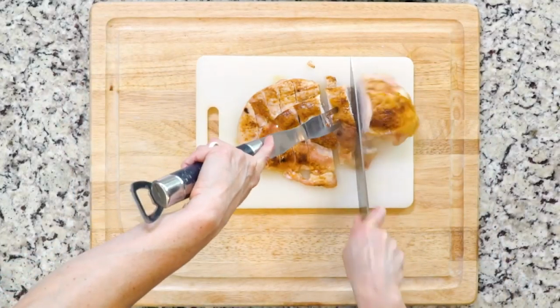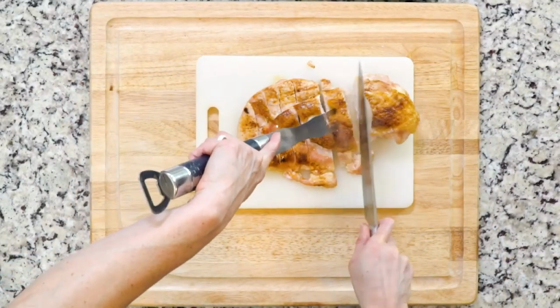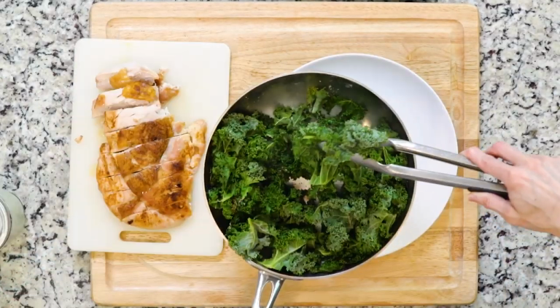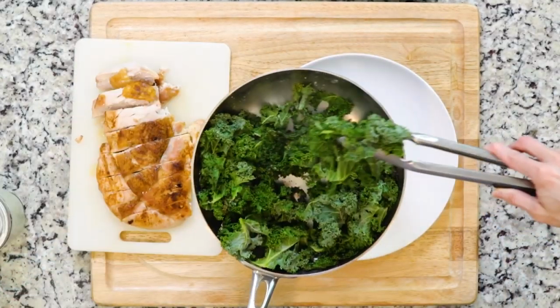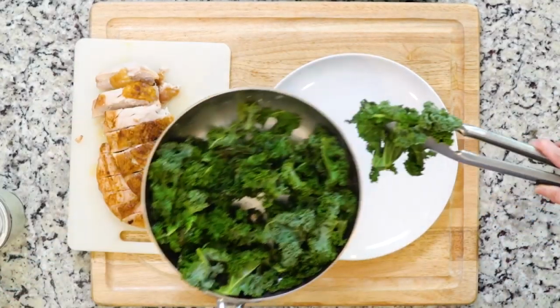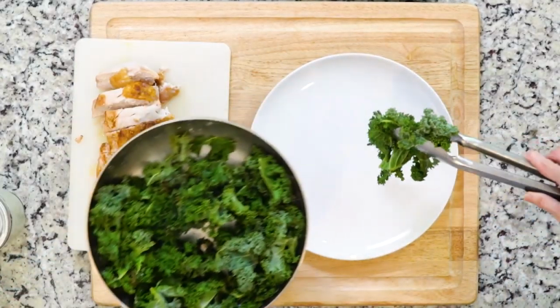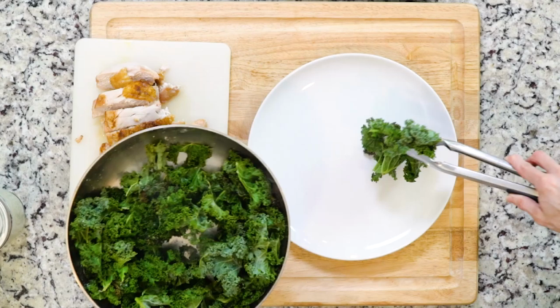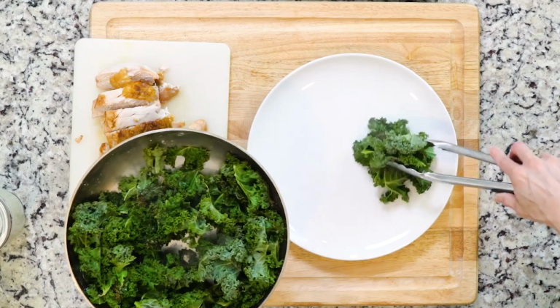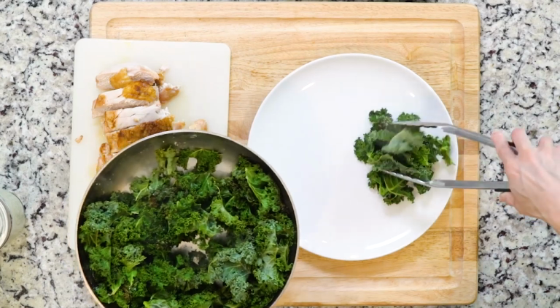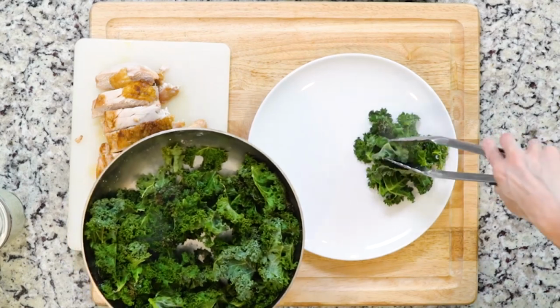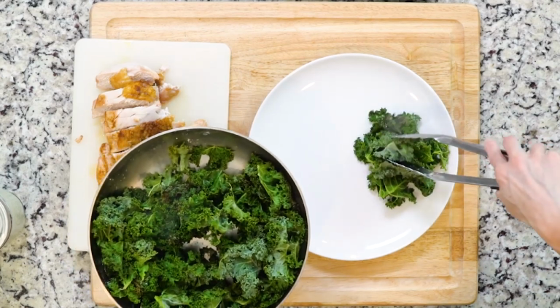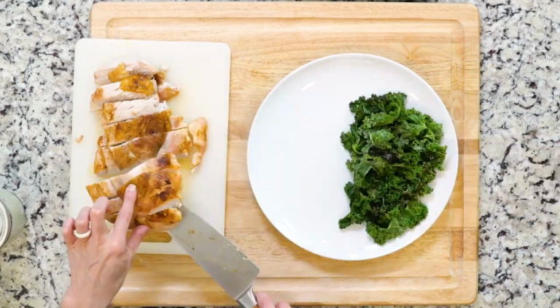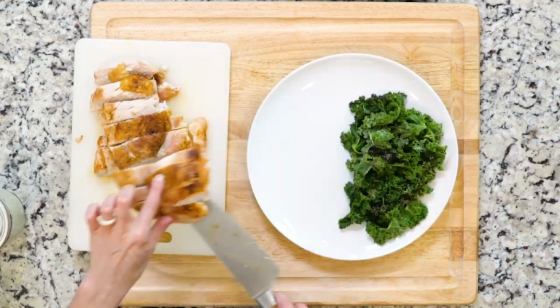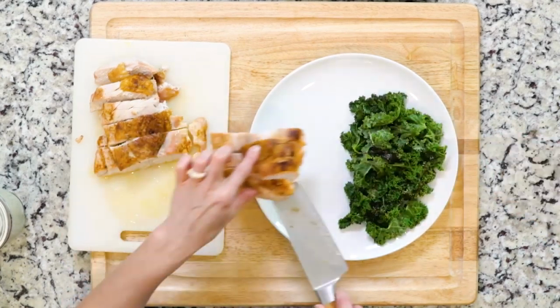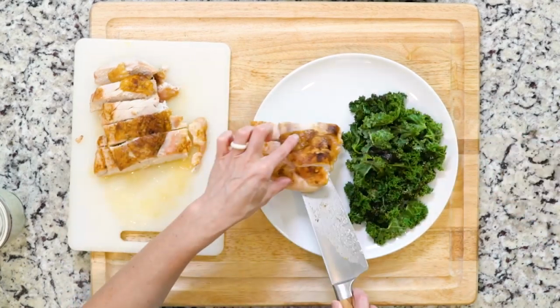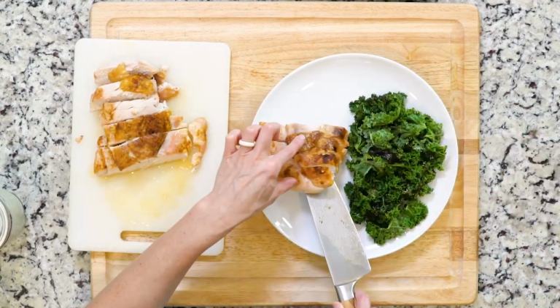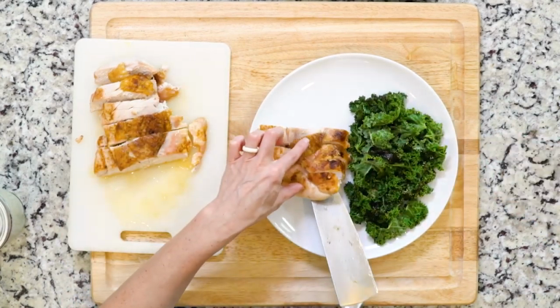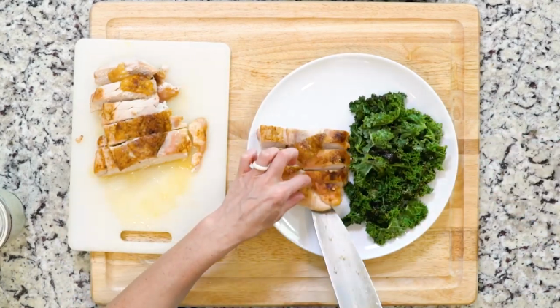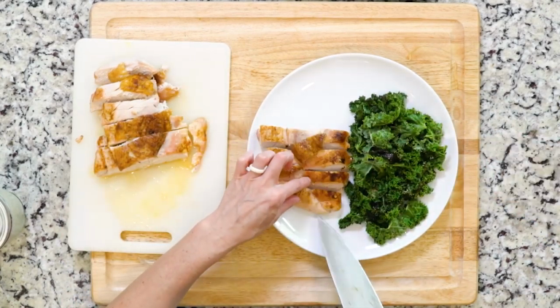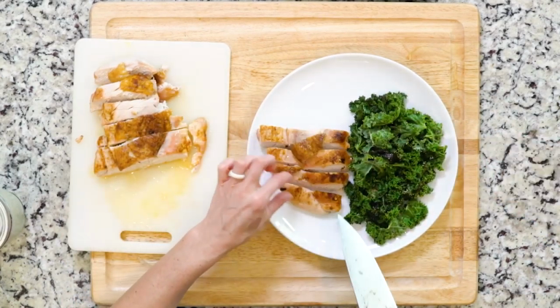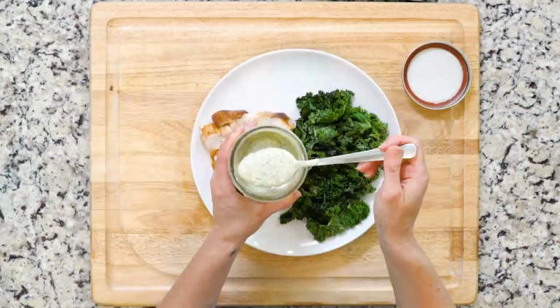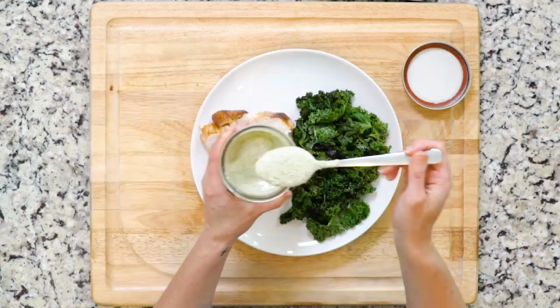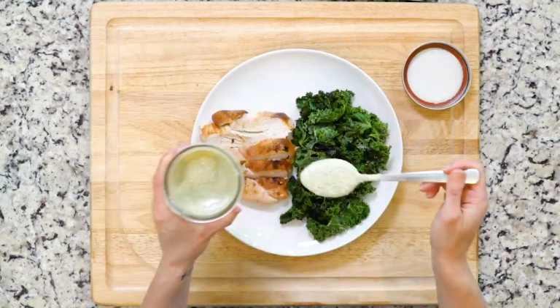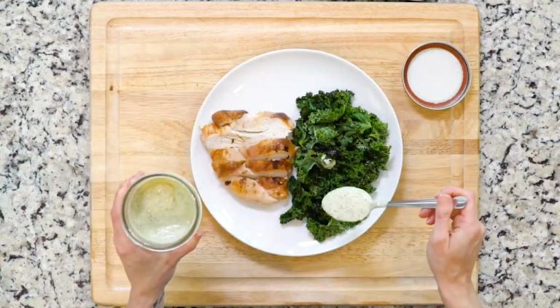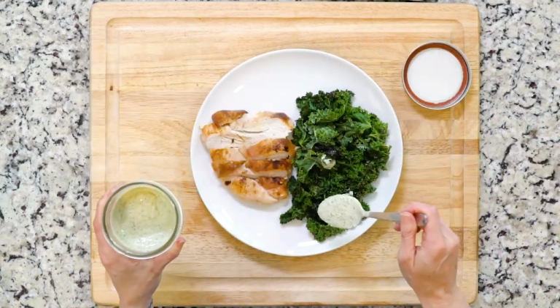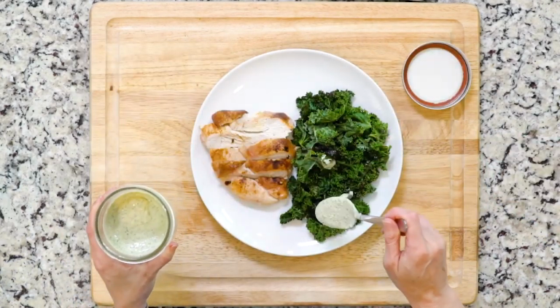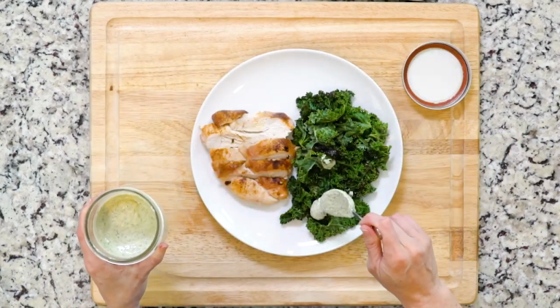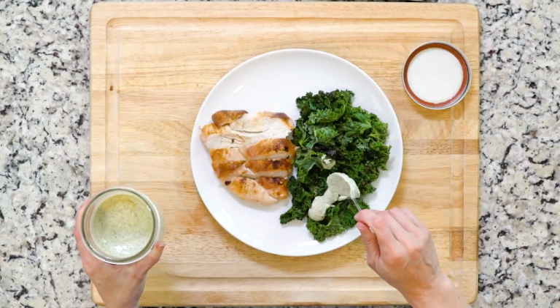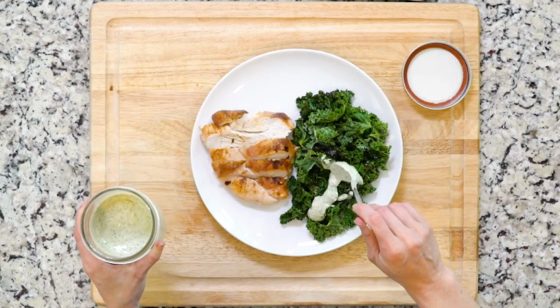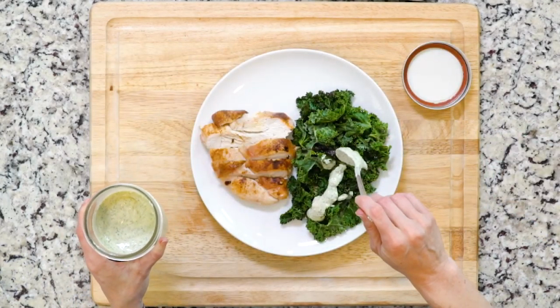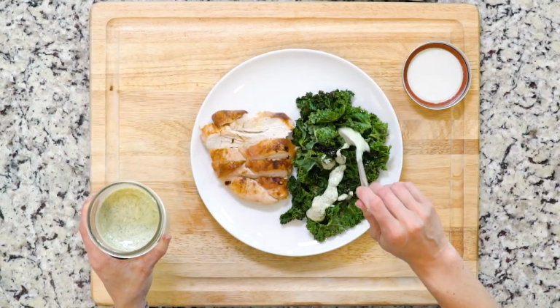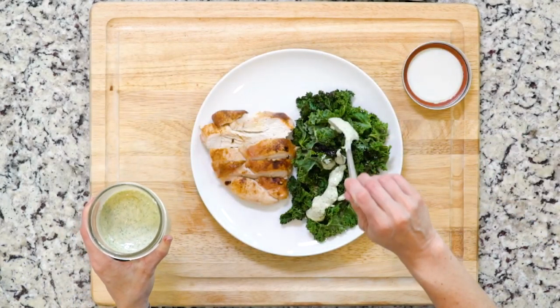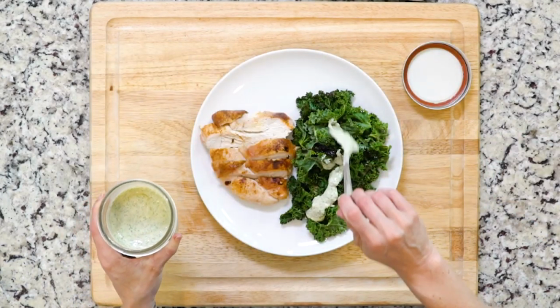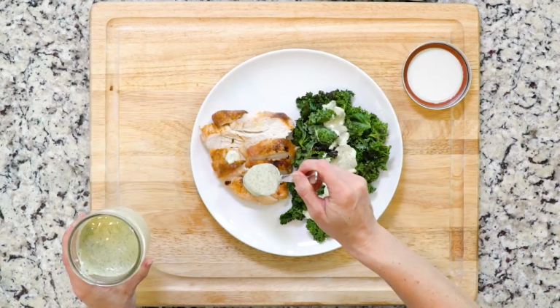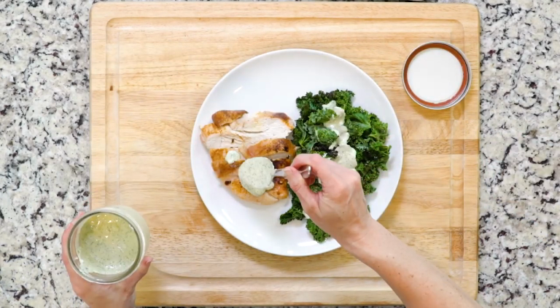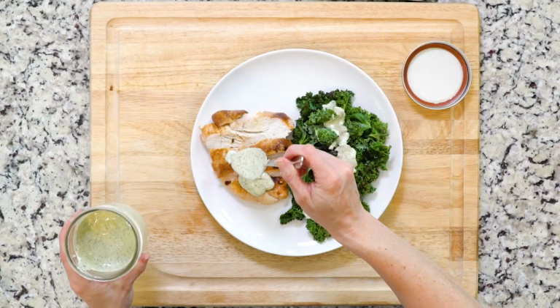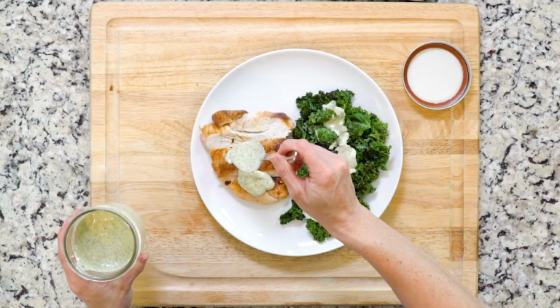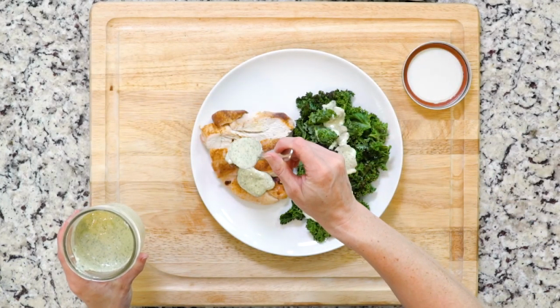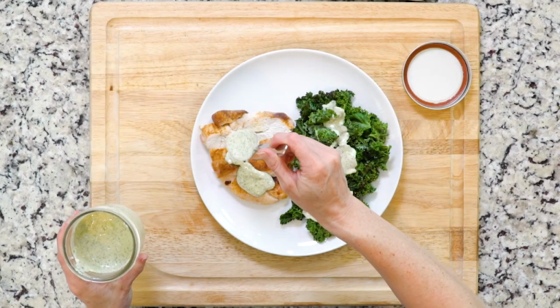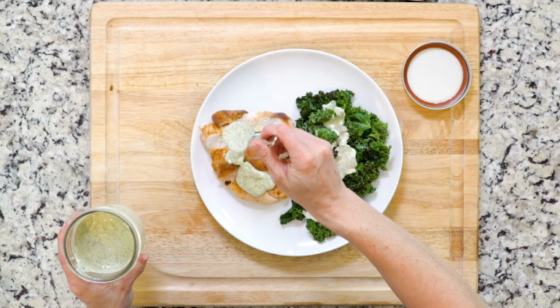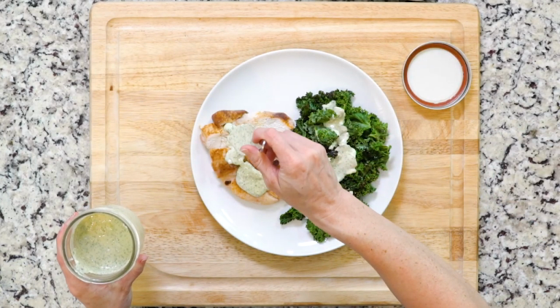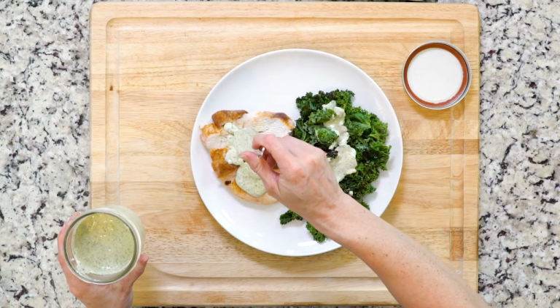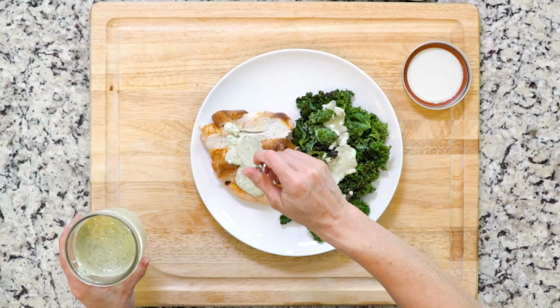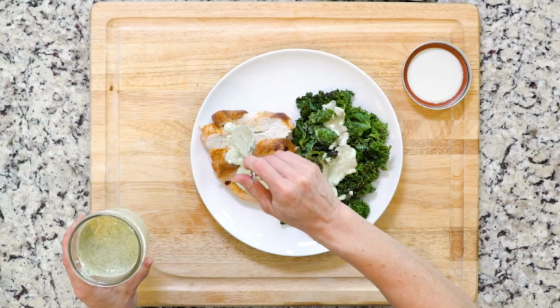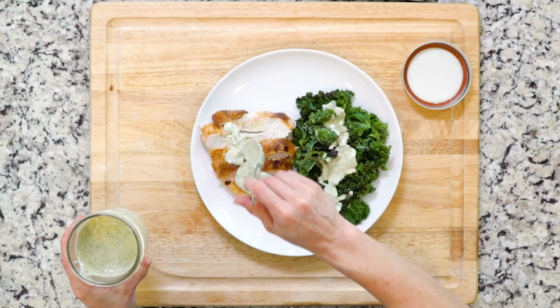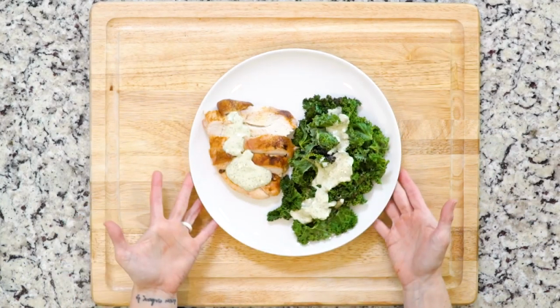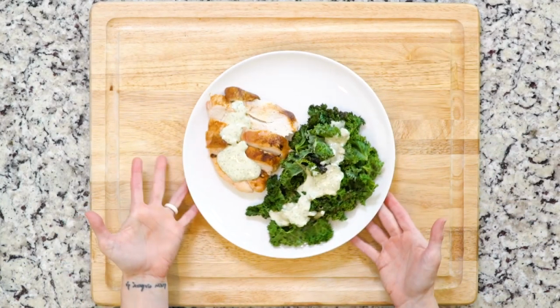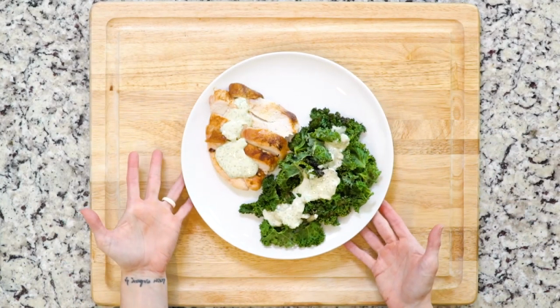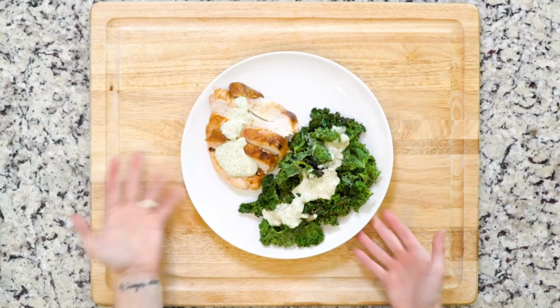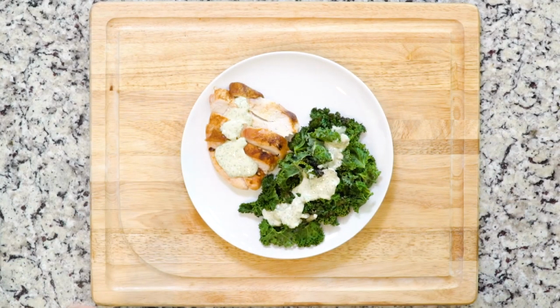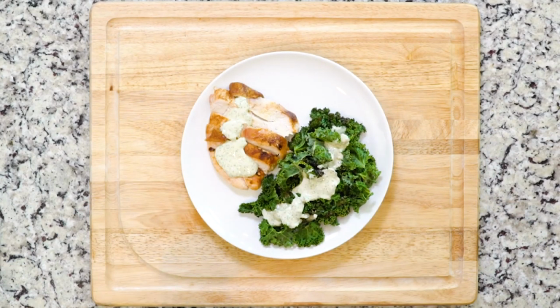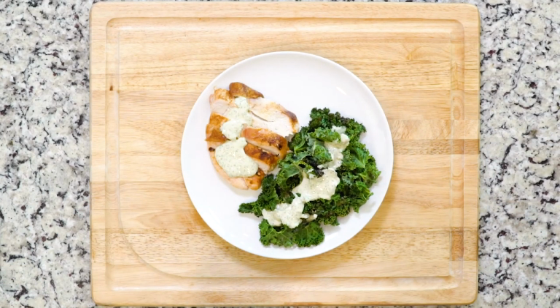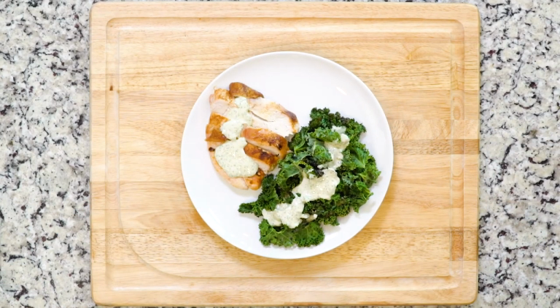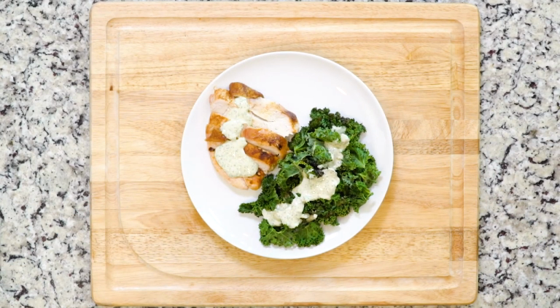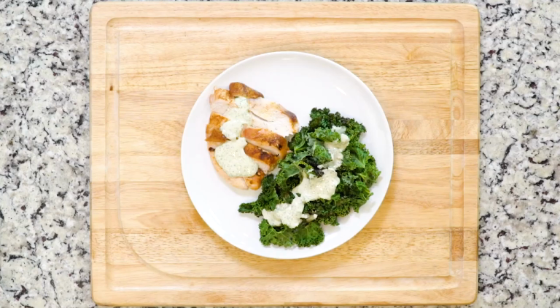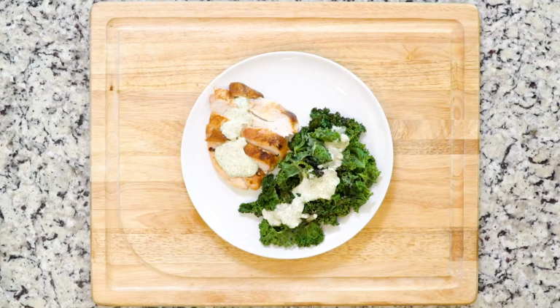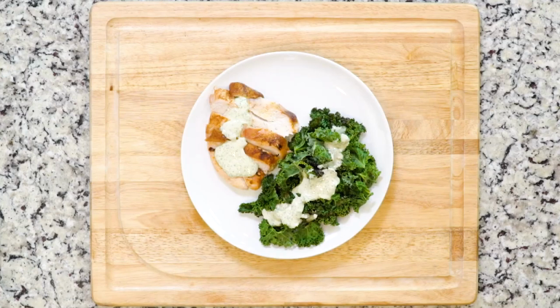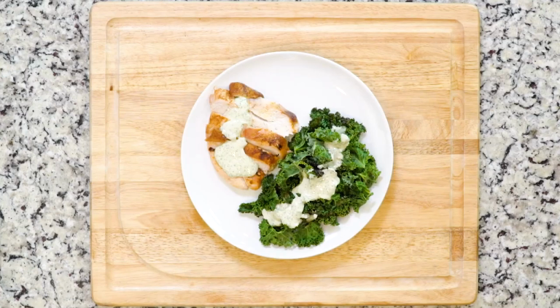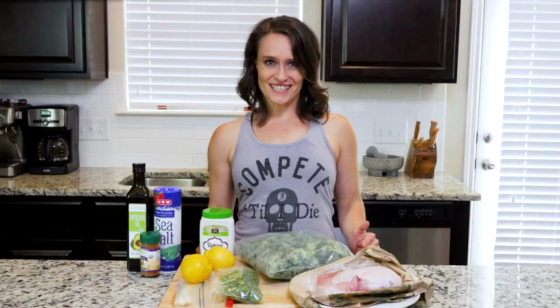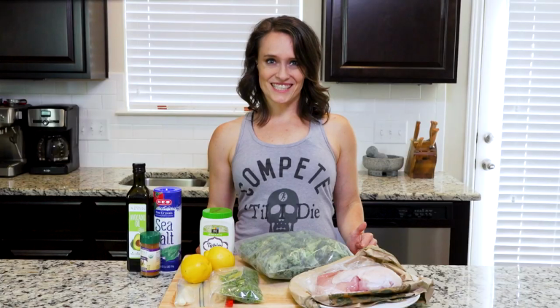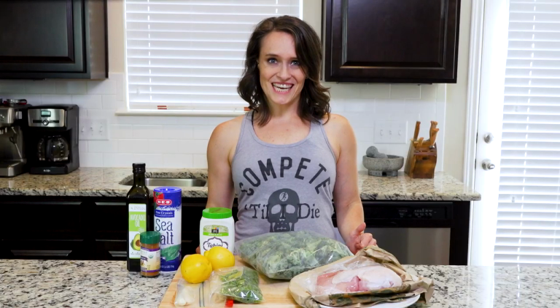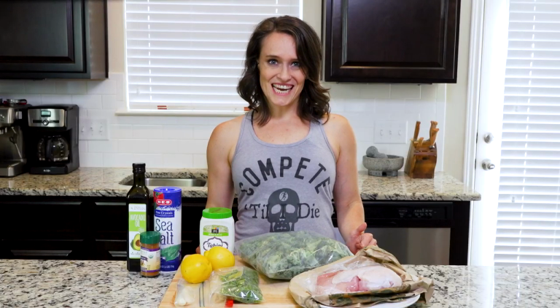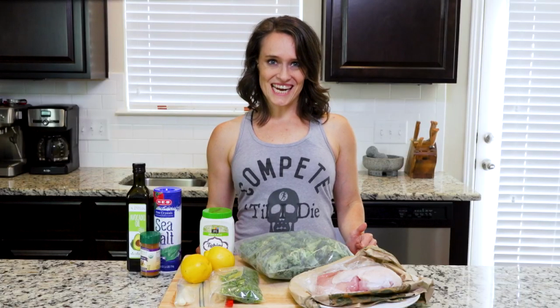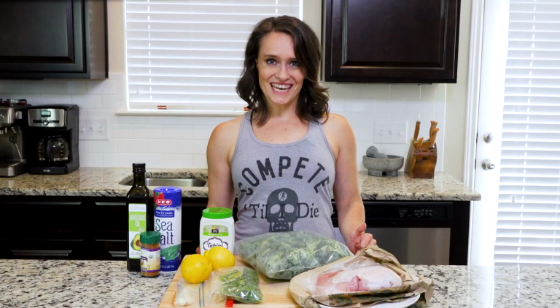Place the sliced turkey on a plate and serve the kale on the side with the green tahini sauce drizzled on everything. Let's get eating!